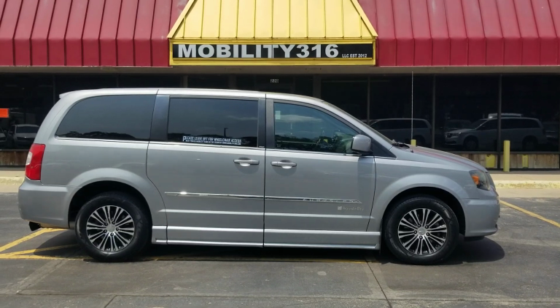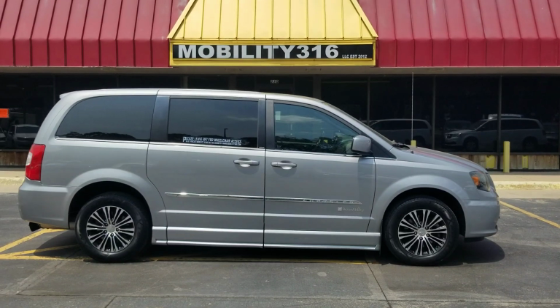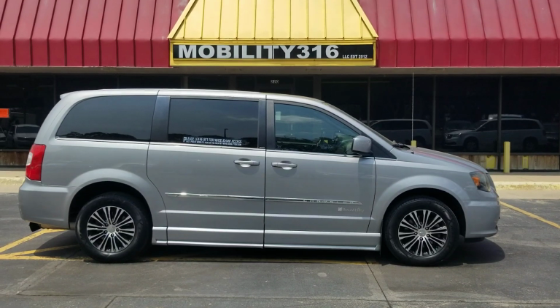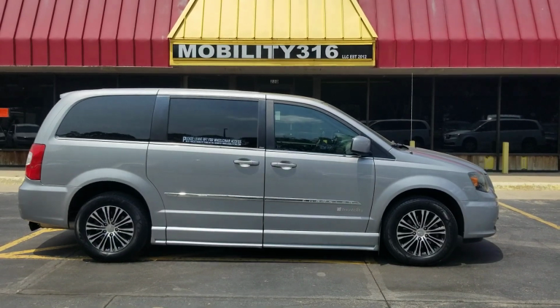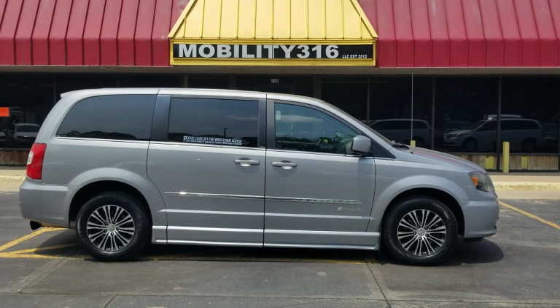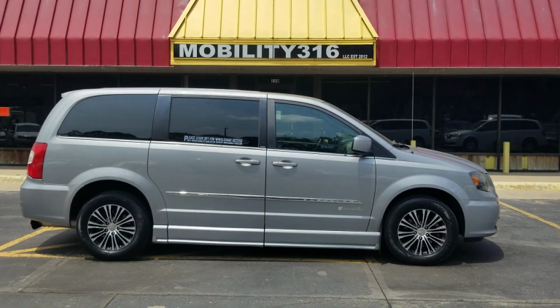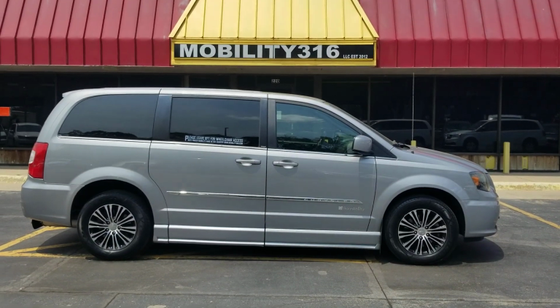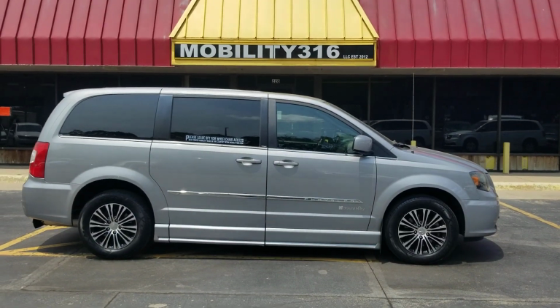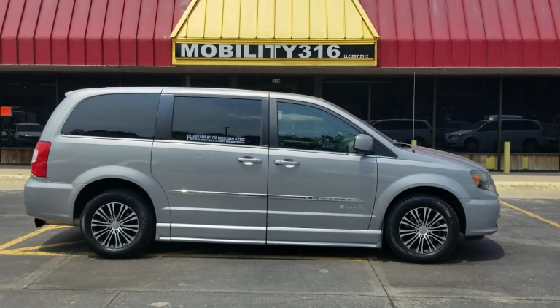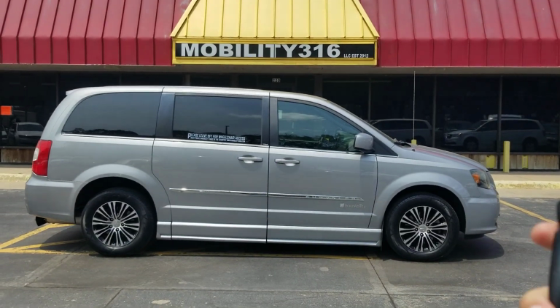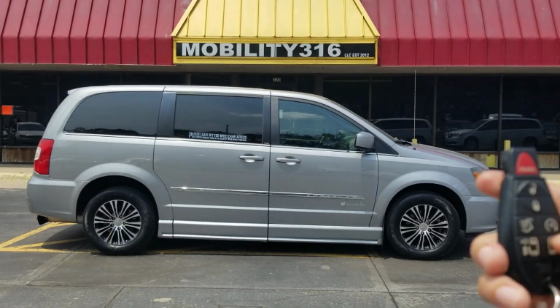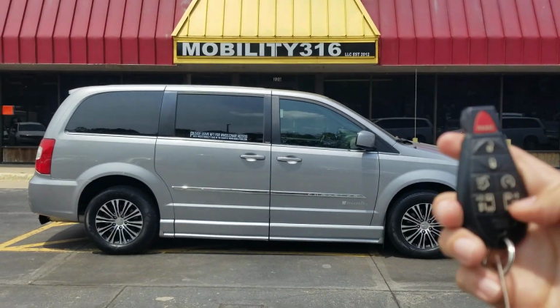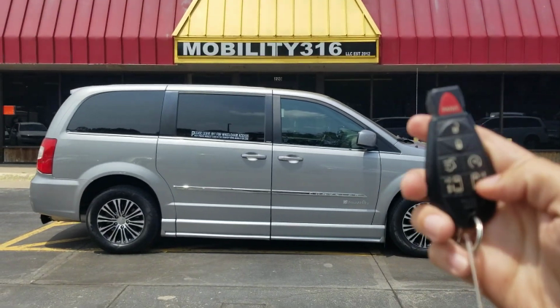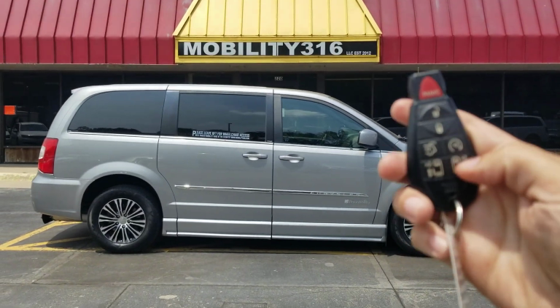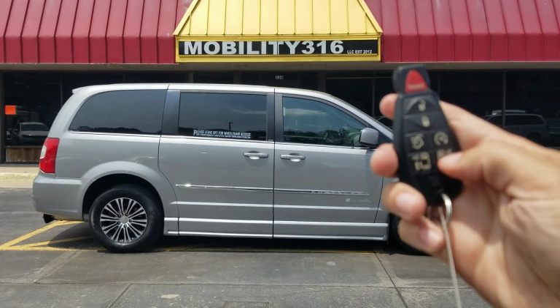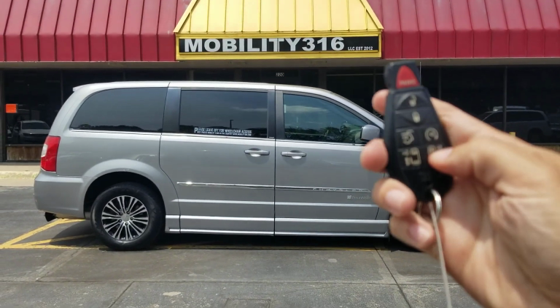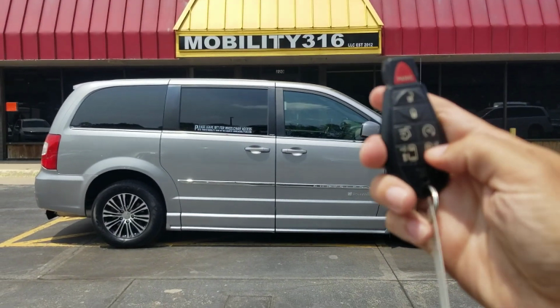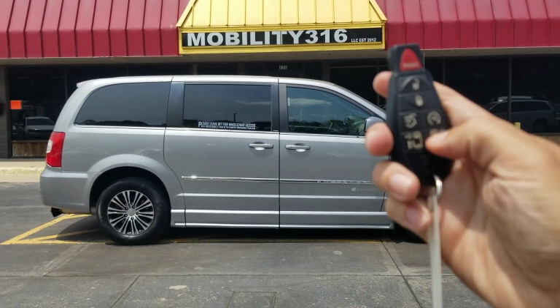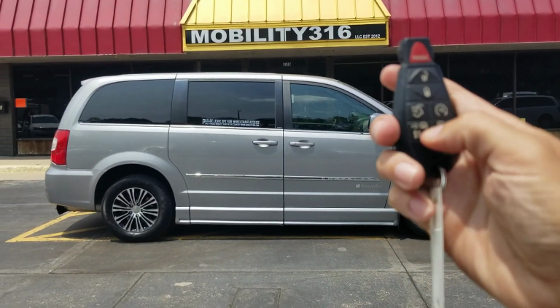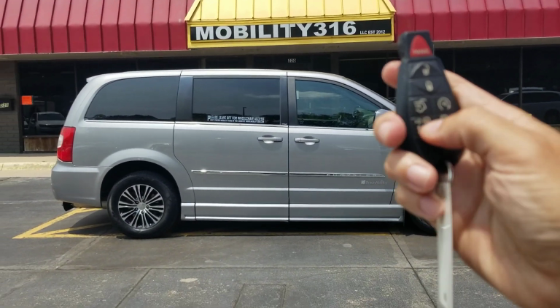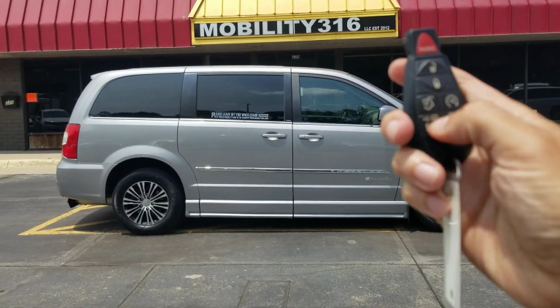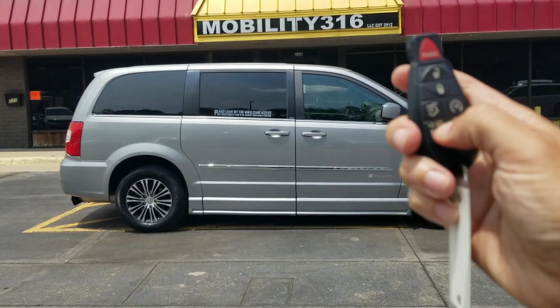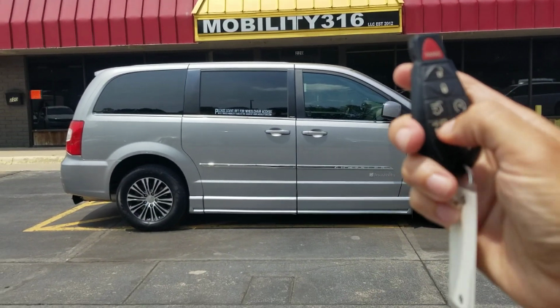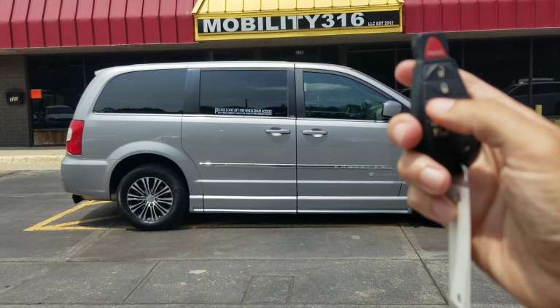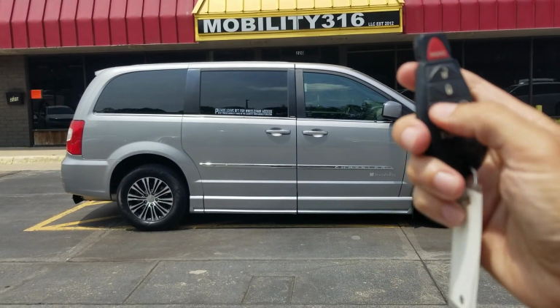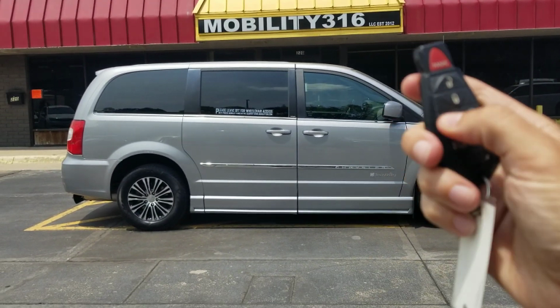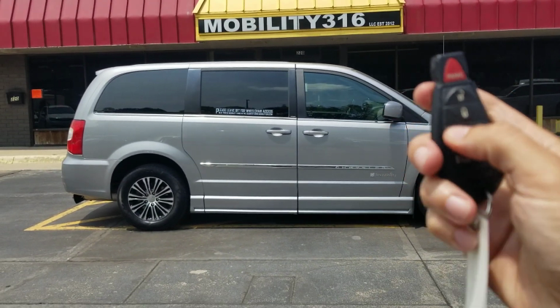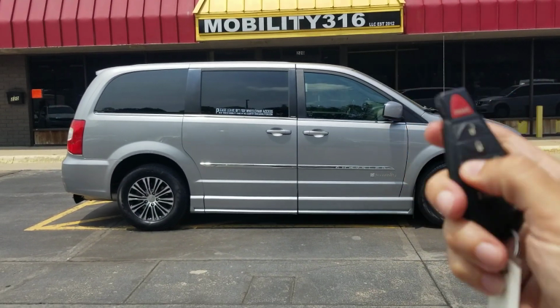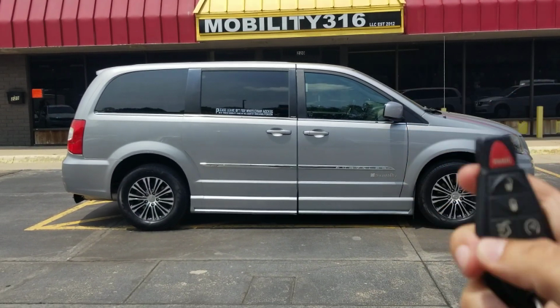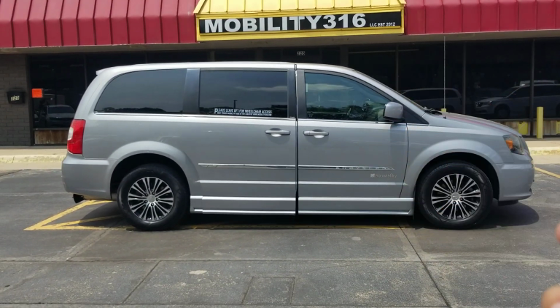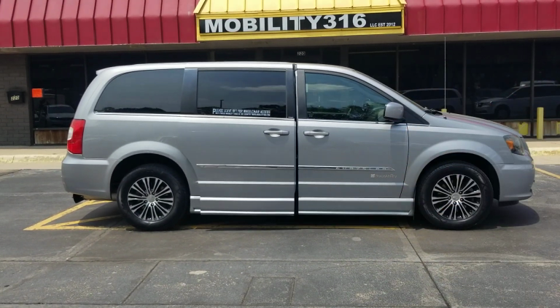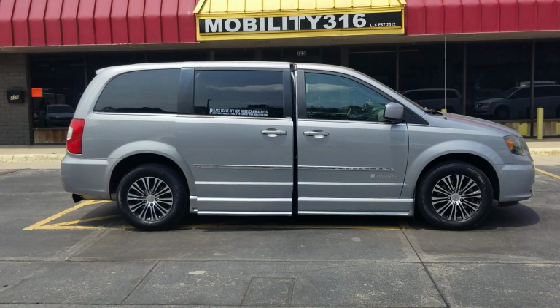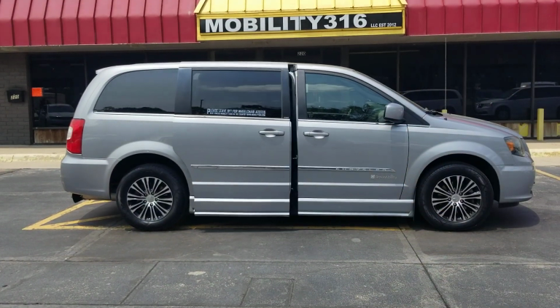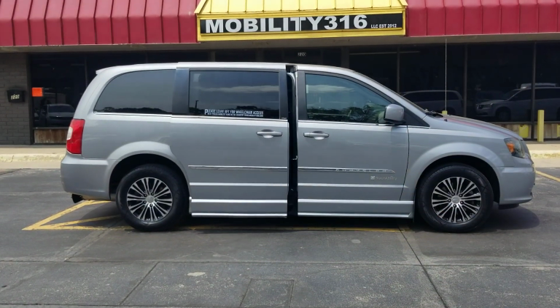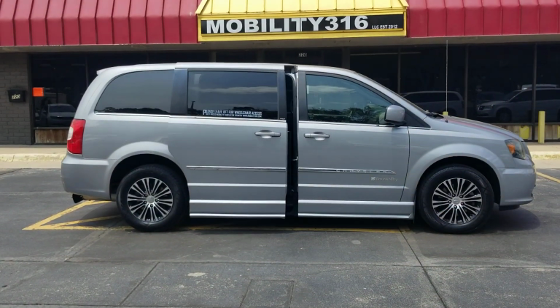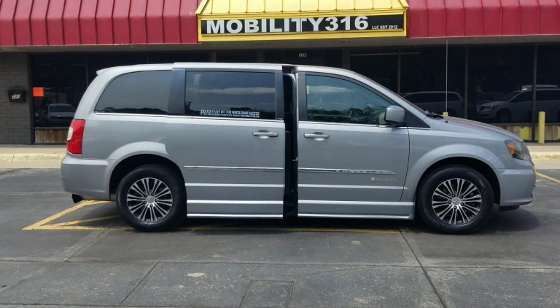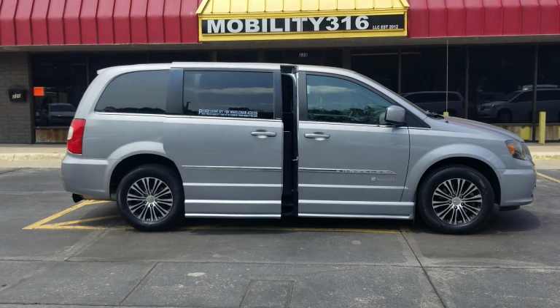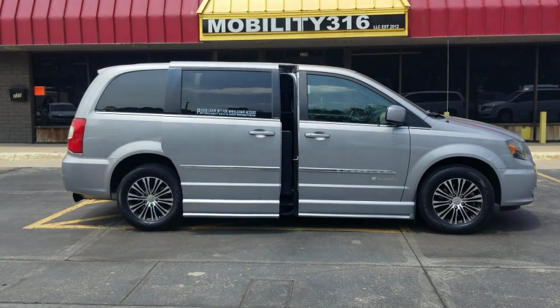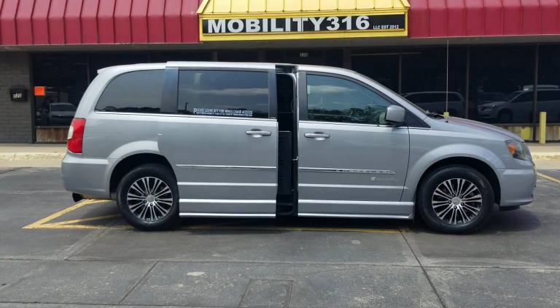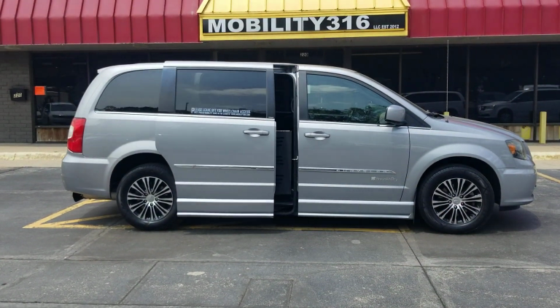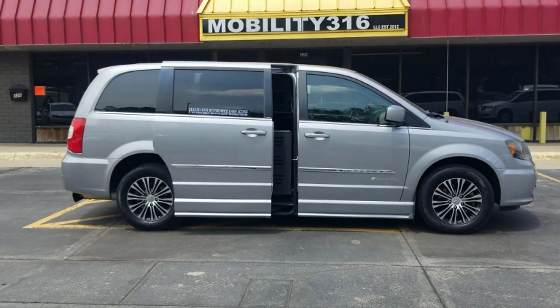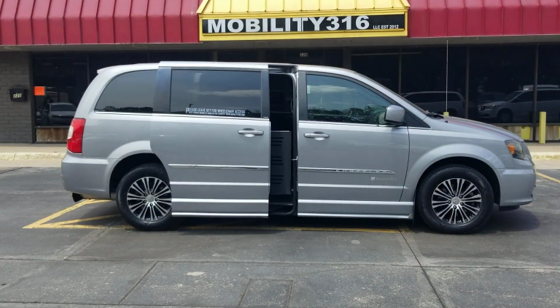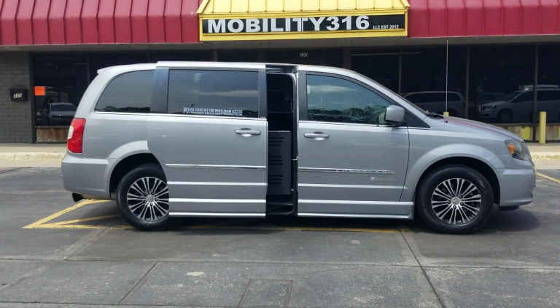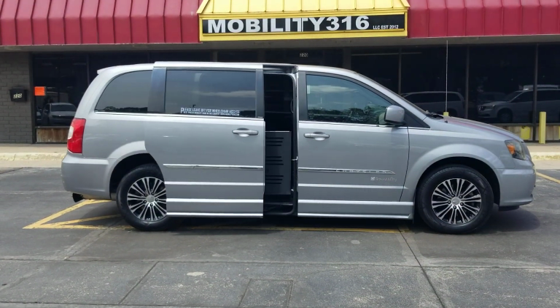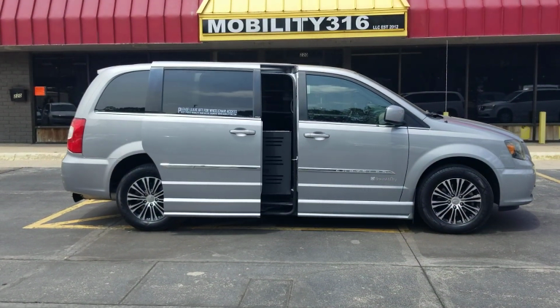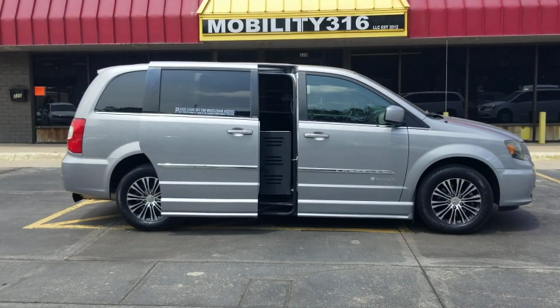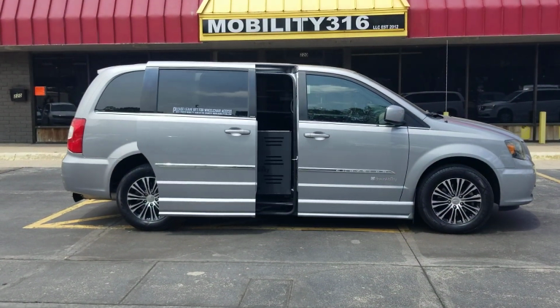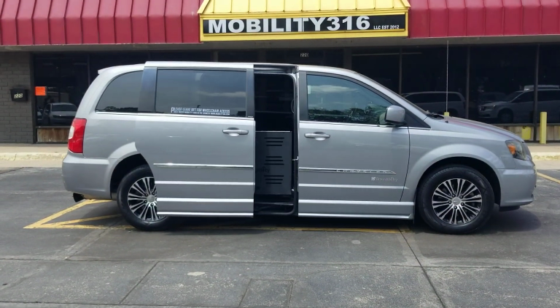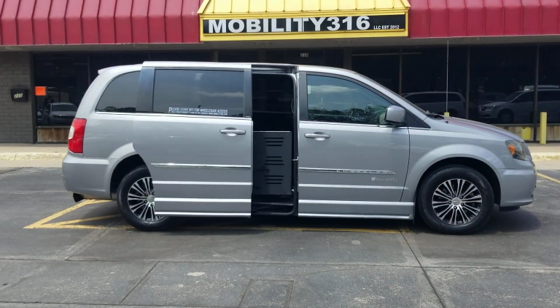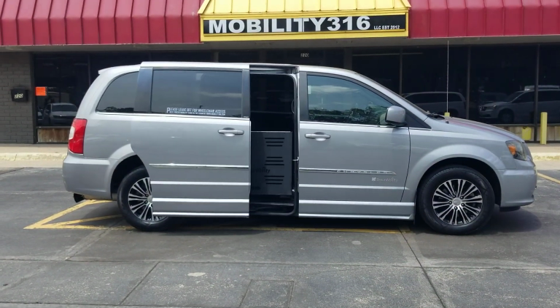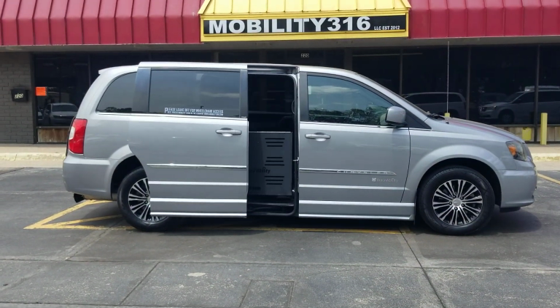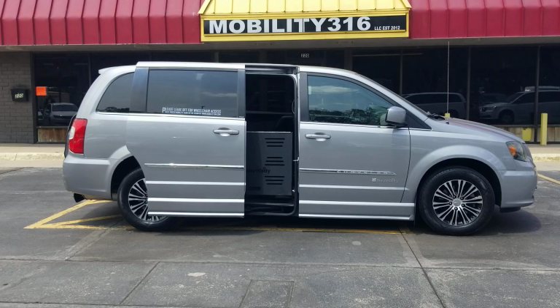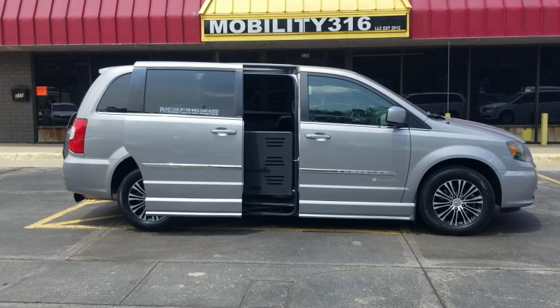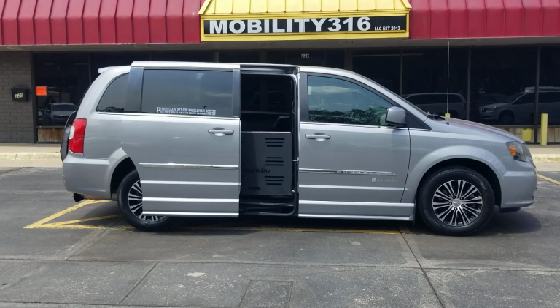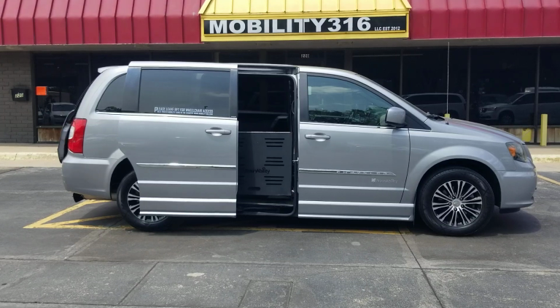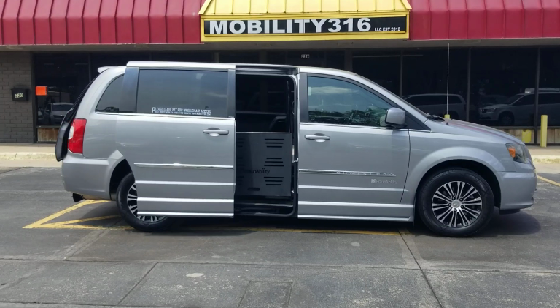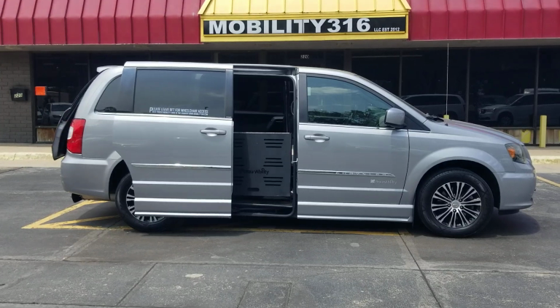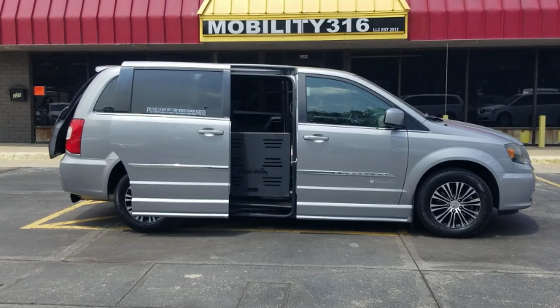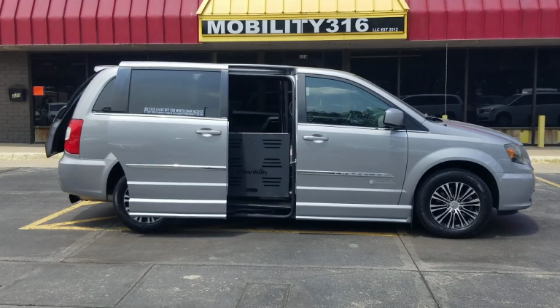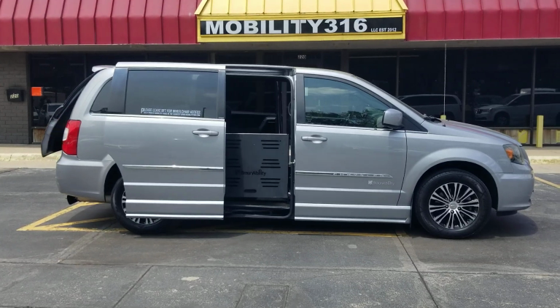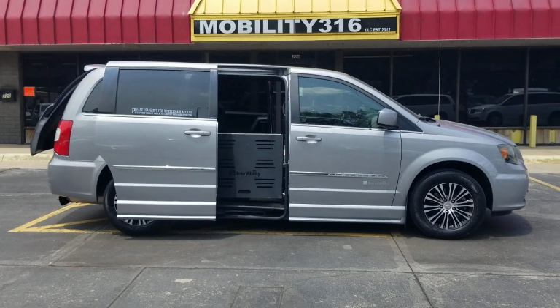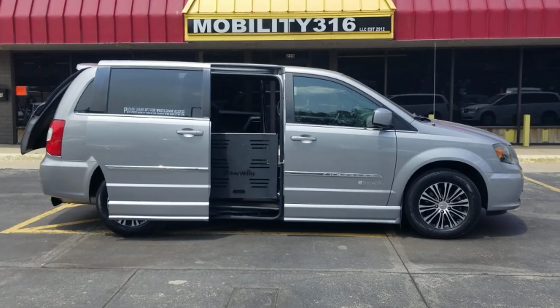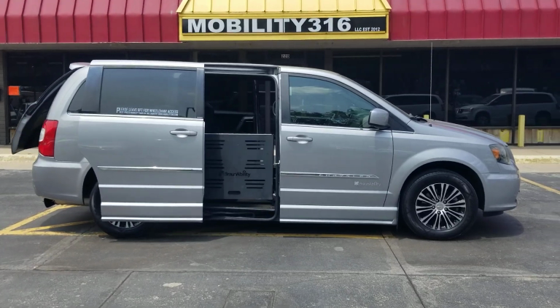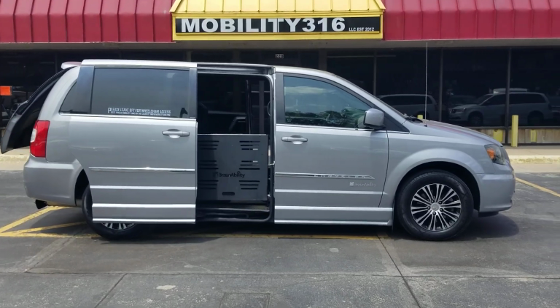Good afternoon, it's Jeremiah, Affordable Mobility, and today I'm shooting a video of our 2014 Chrysler Town & Country.